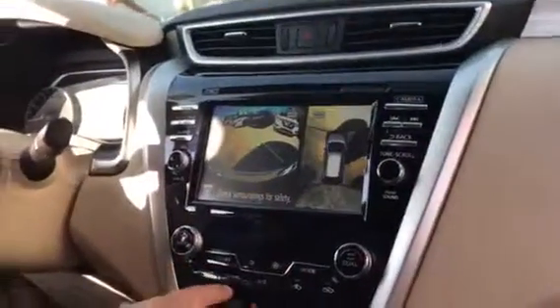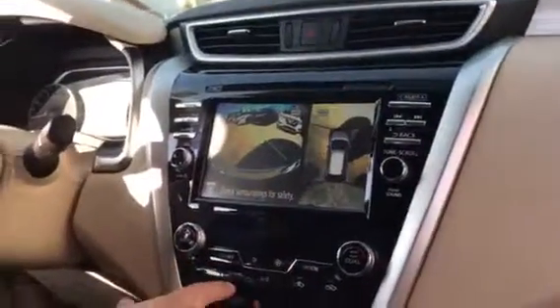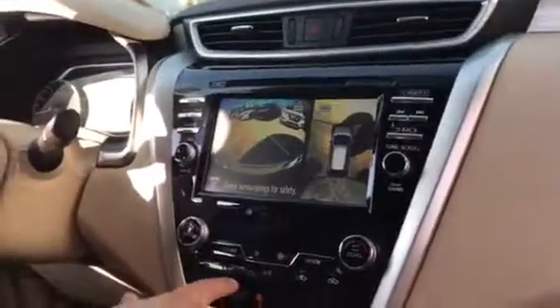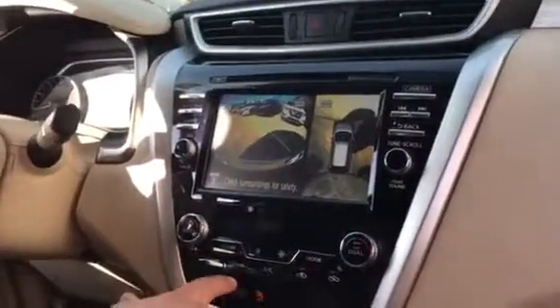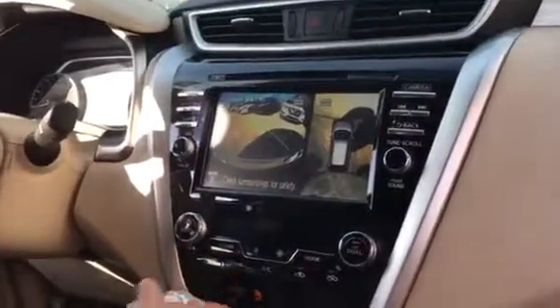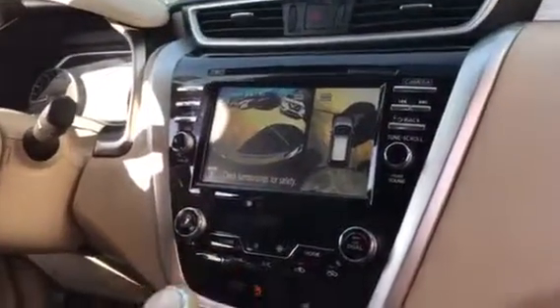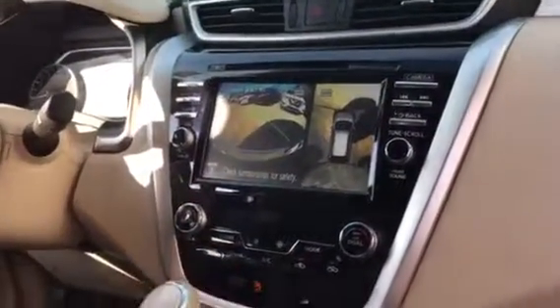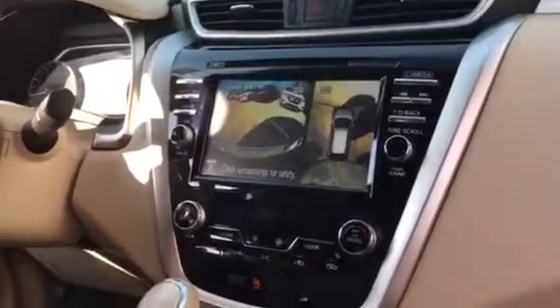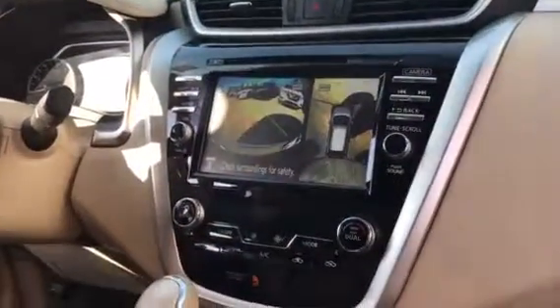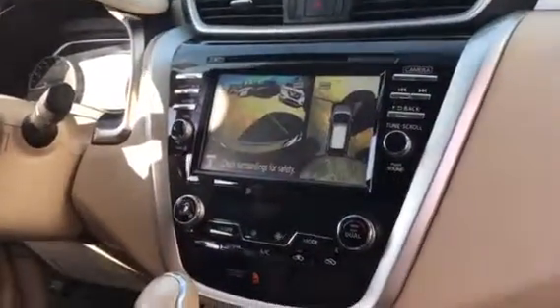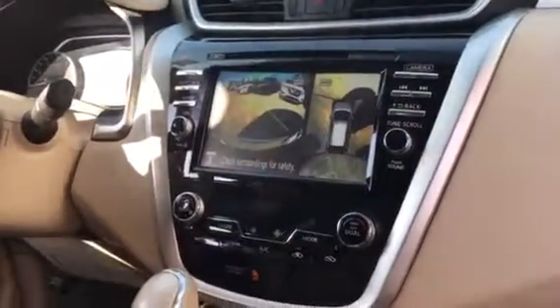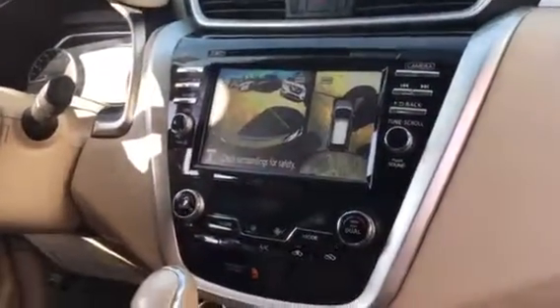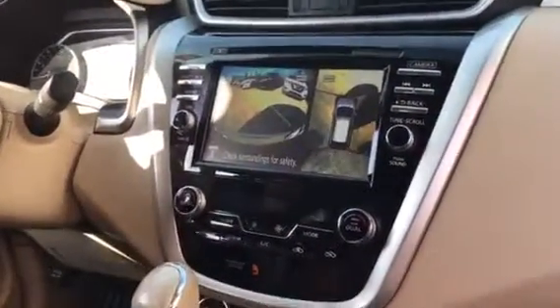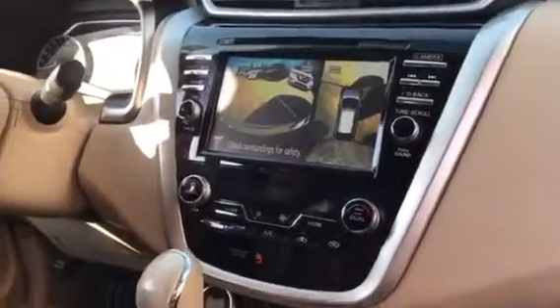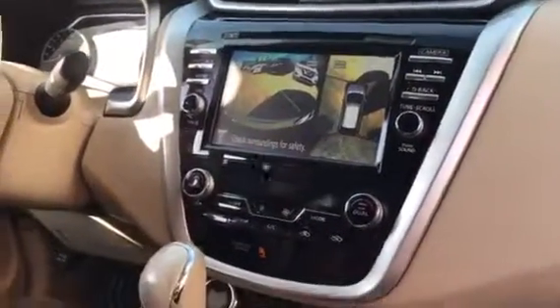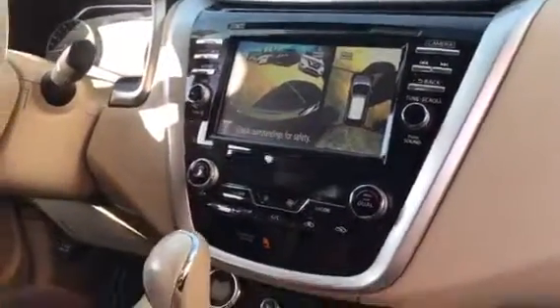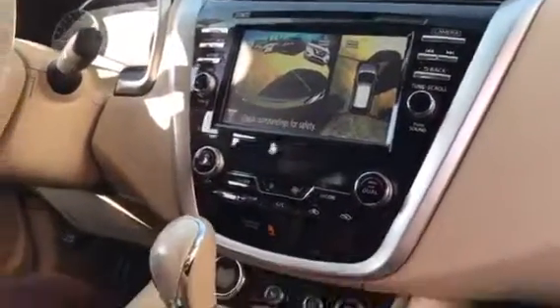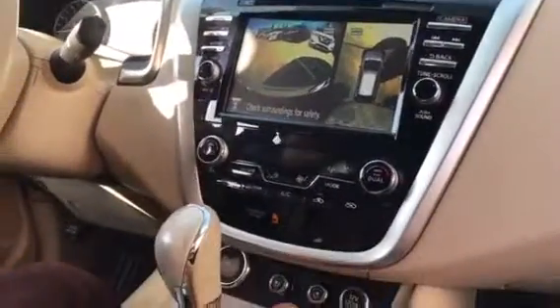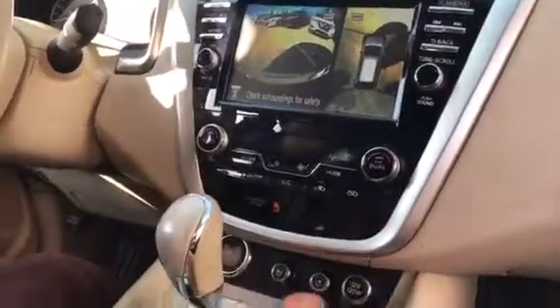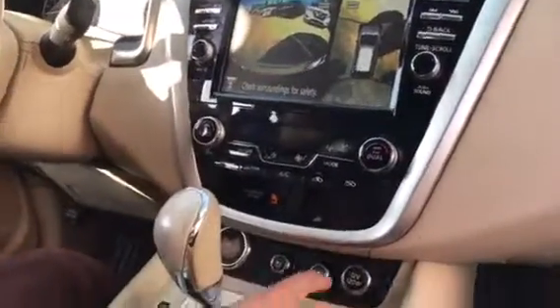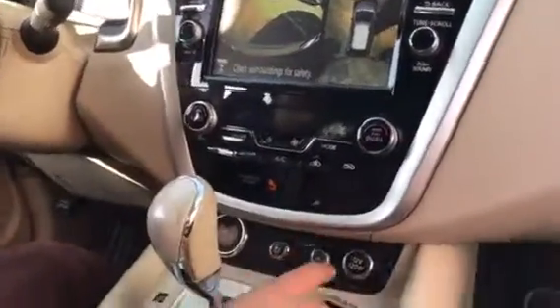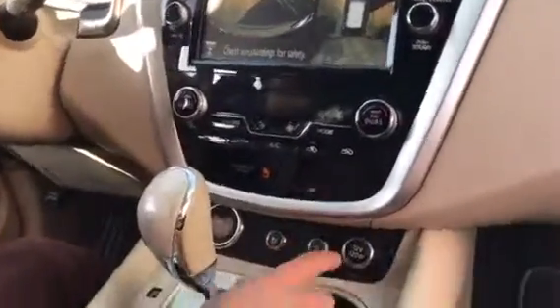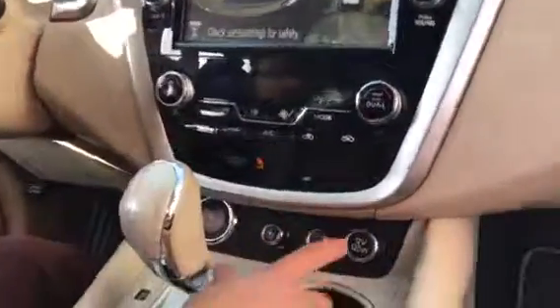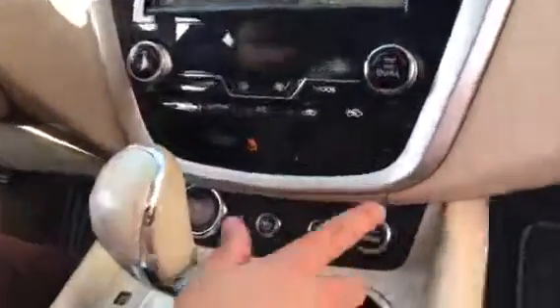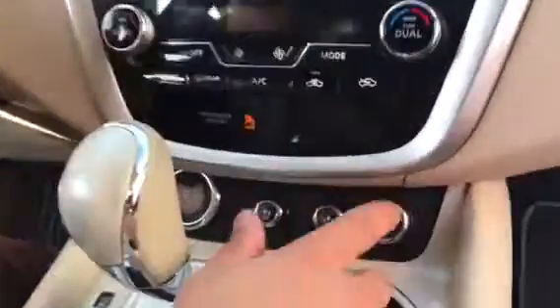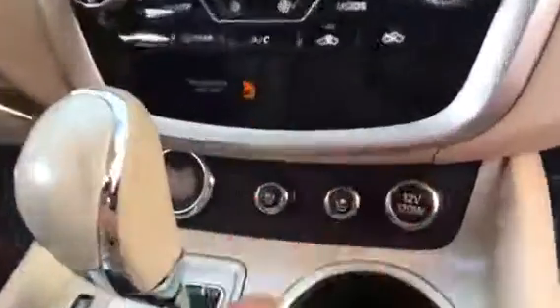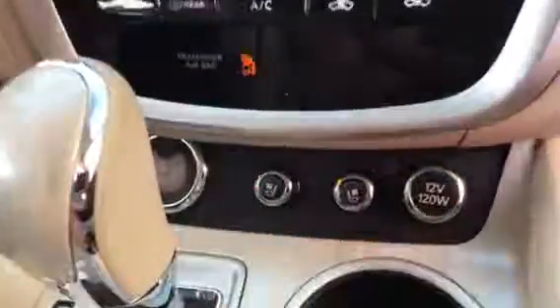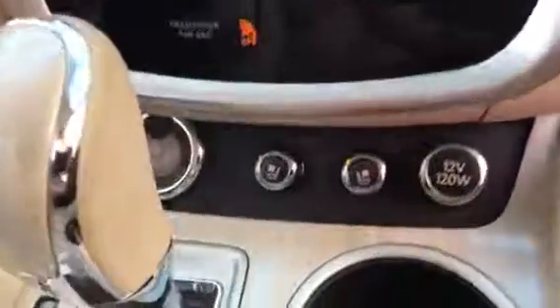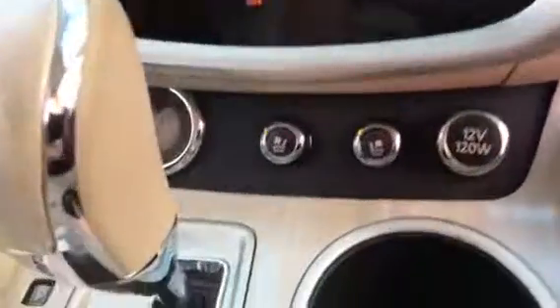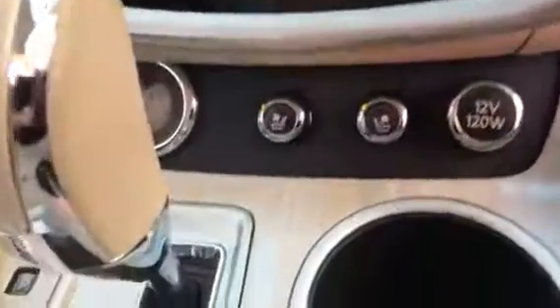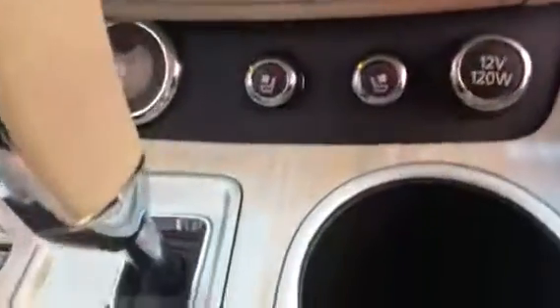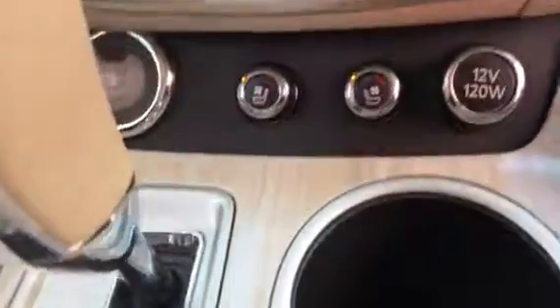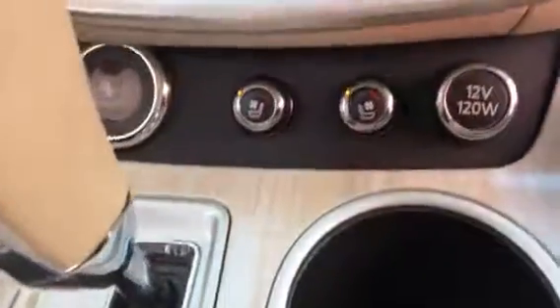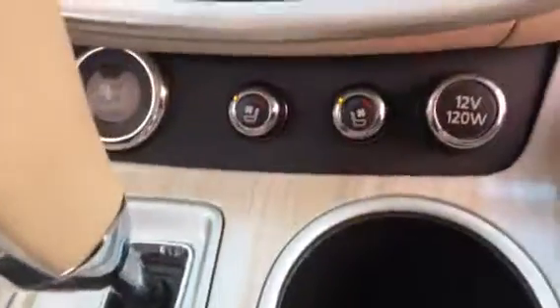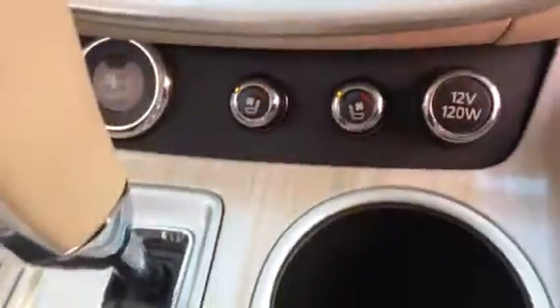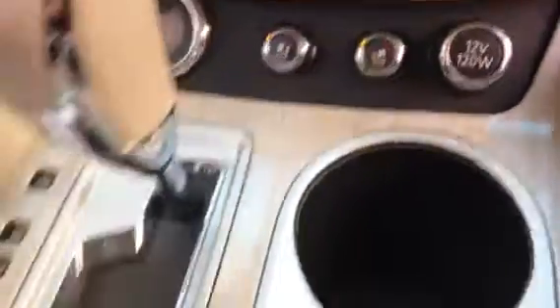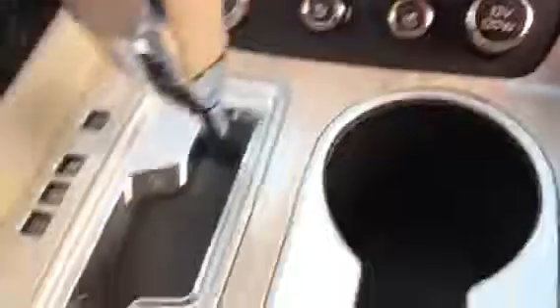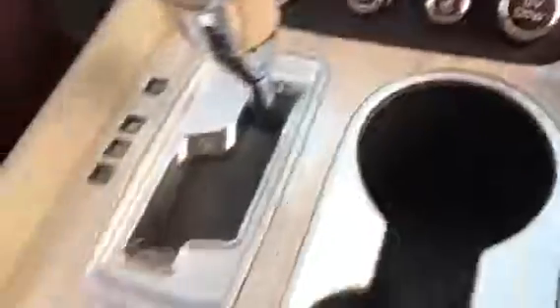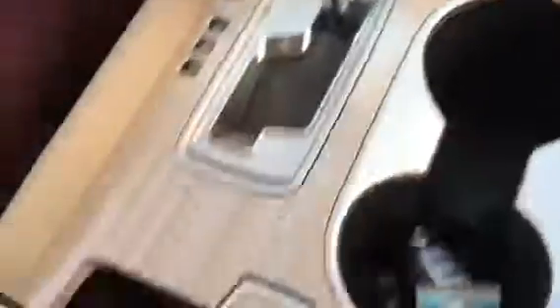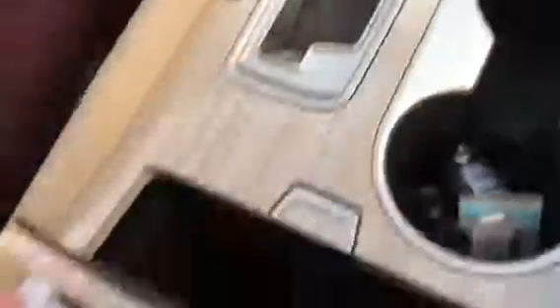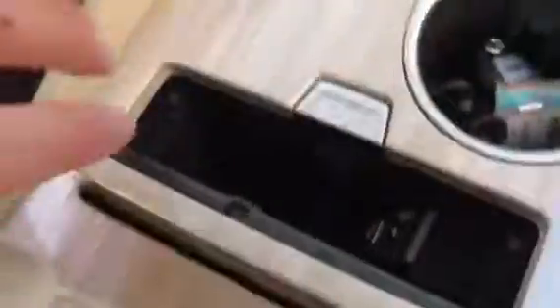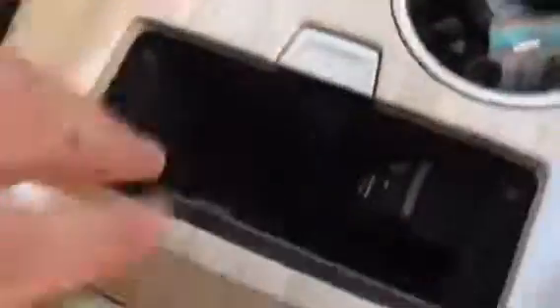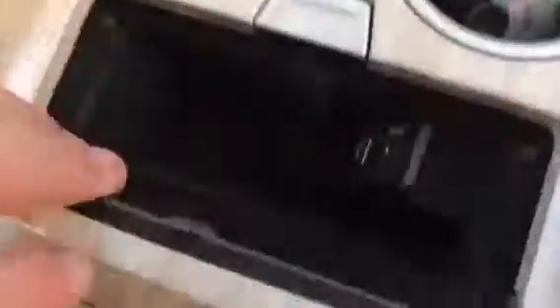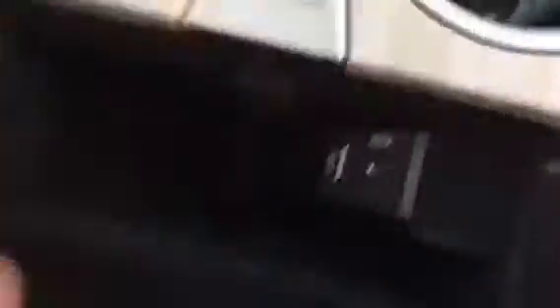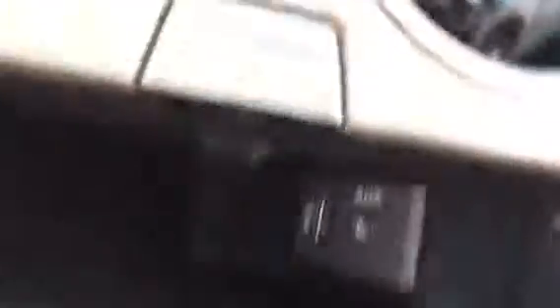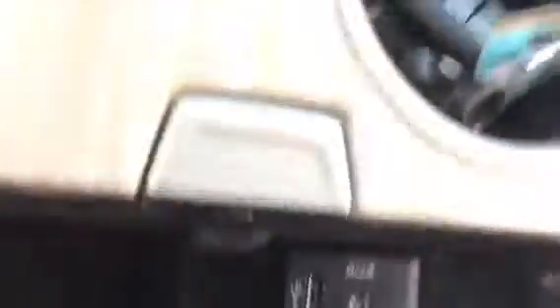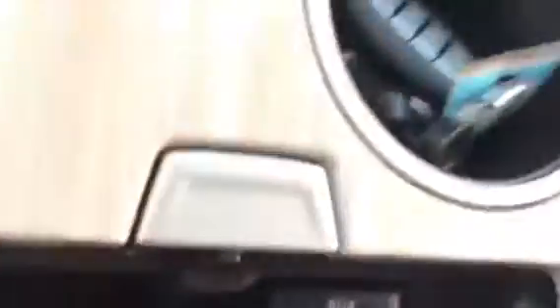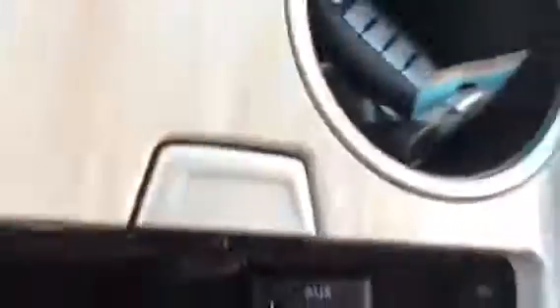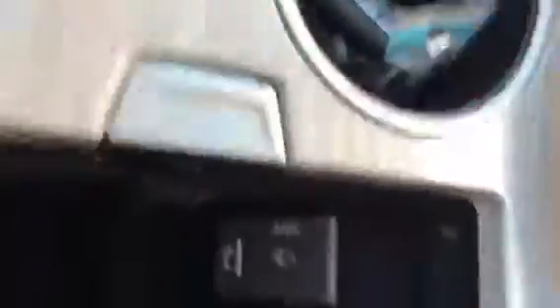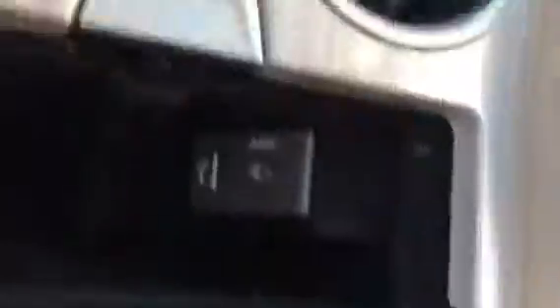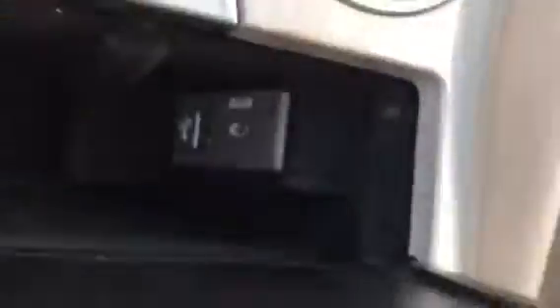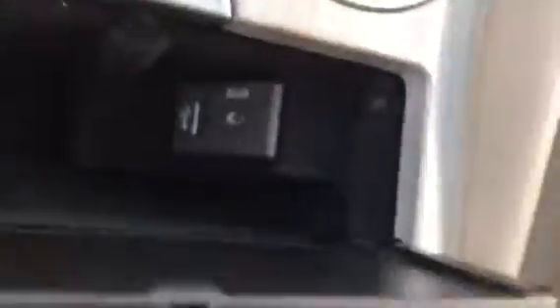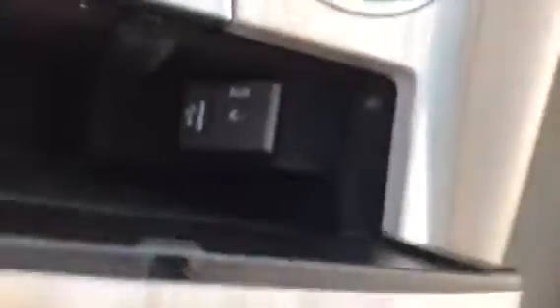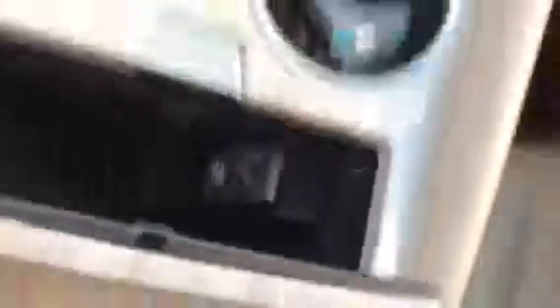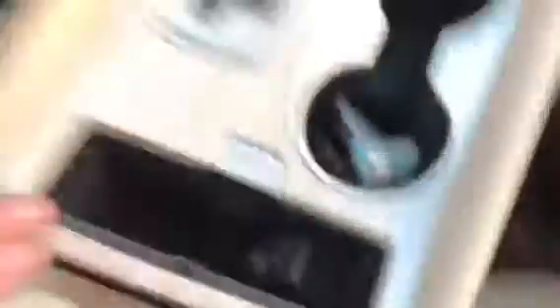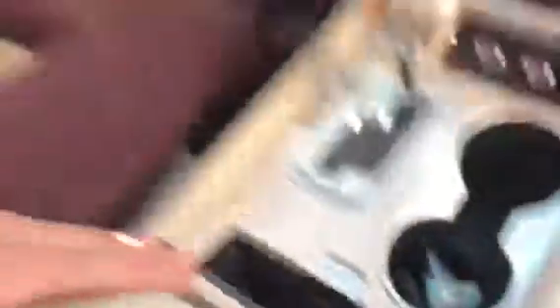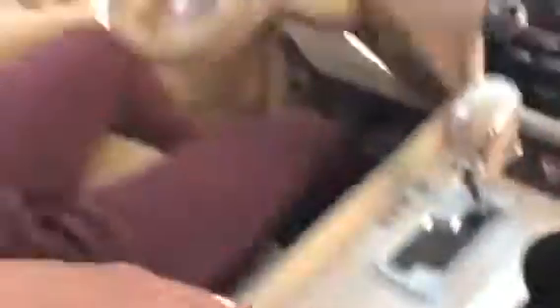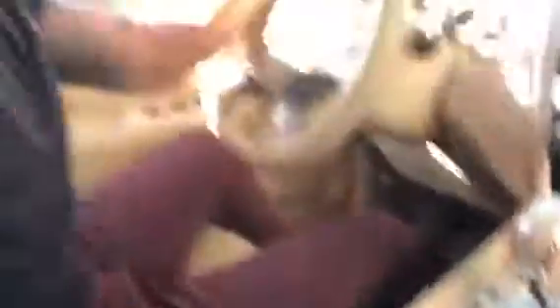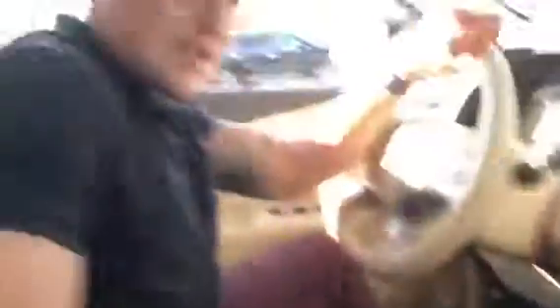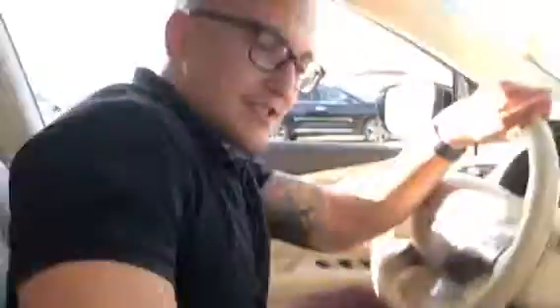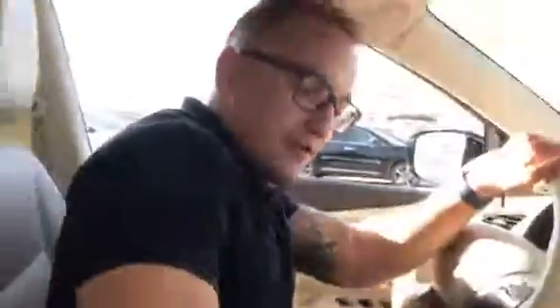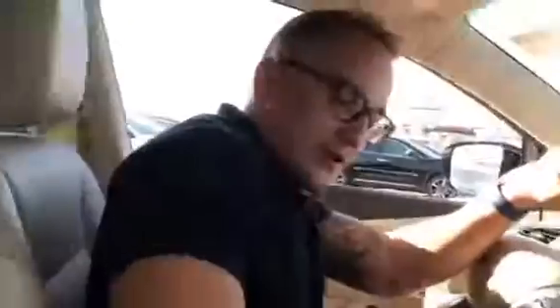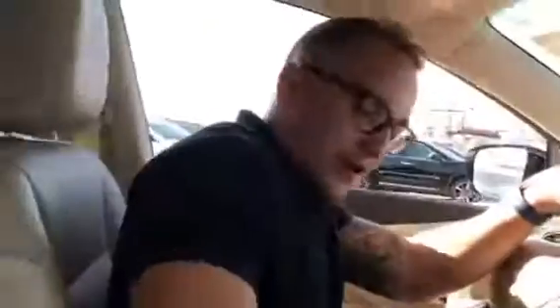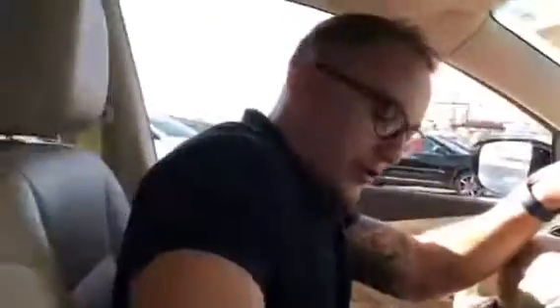Dual climate controls. Then you have the push-to-start with your heated and cooled seats for winter and summer. You've got USB and auxiliary there.